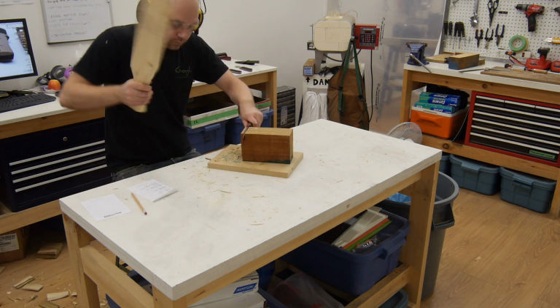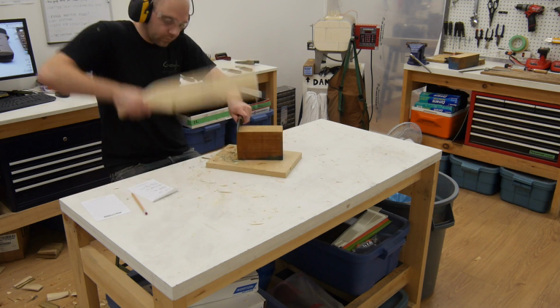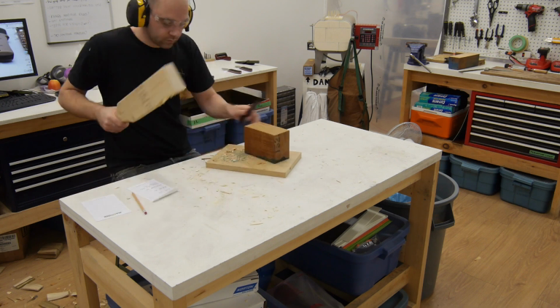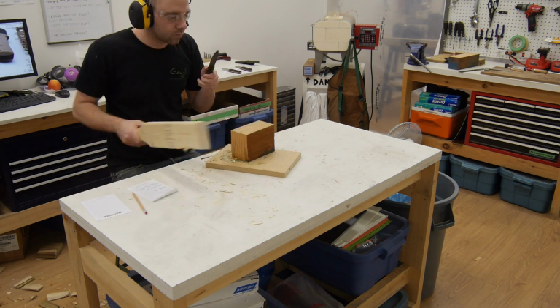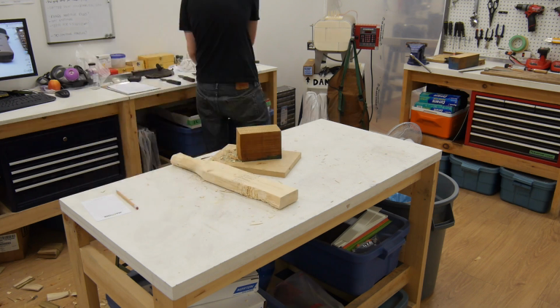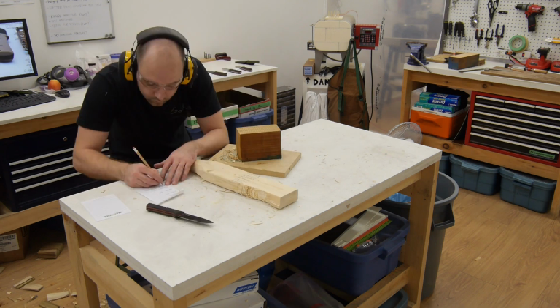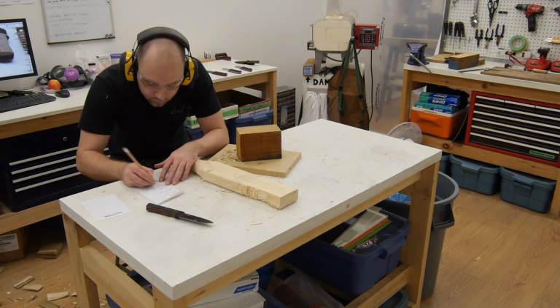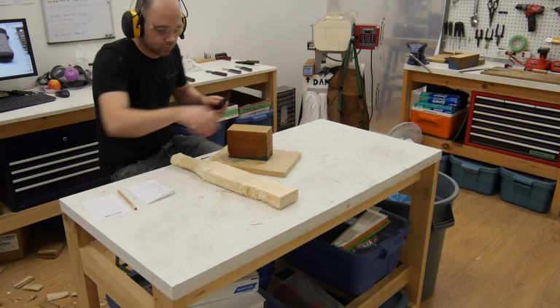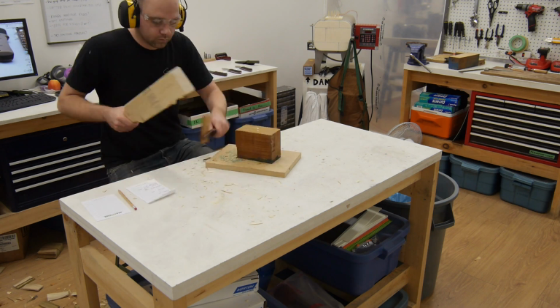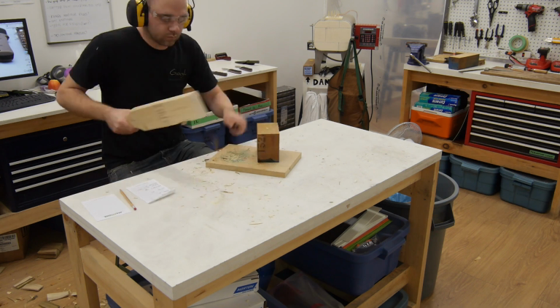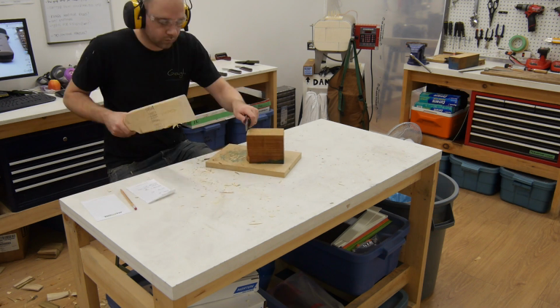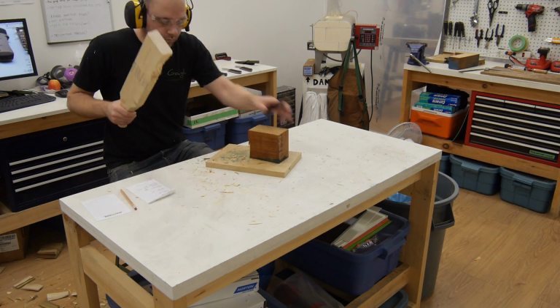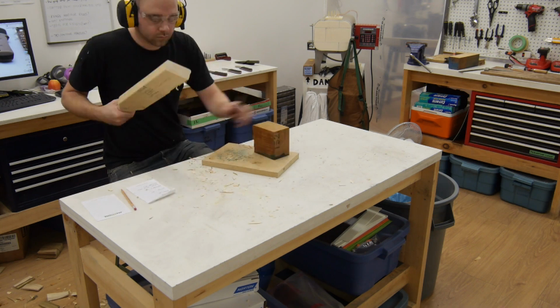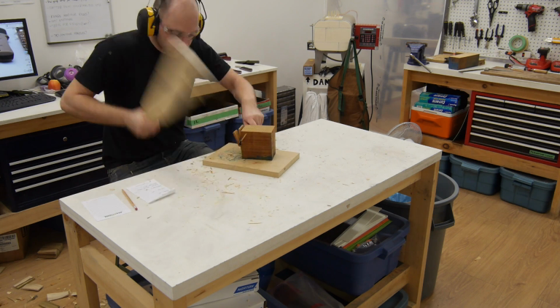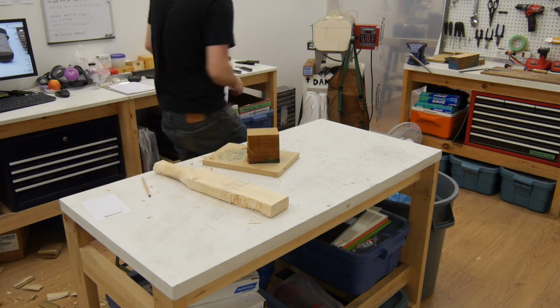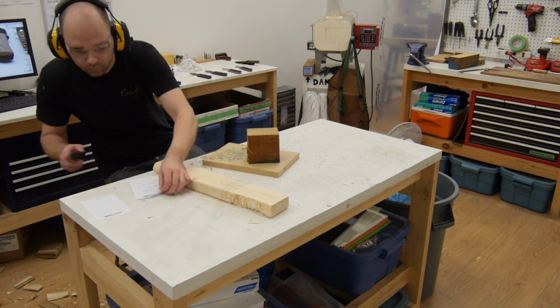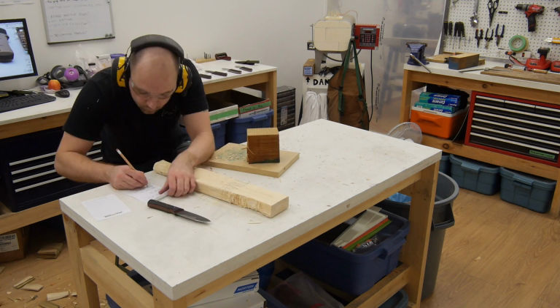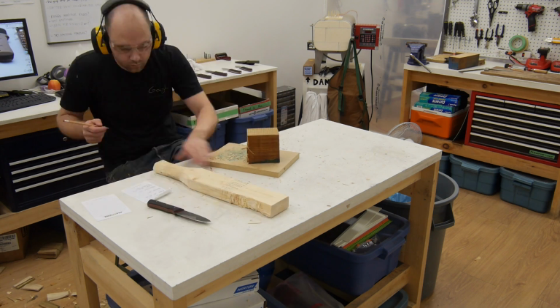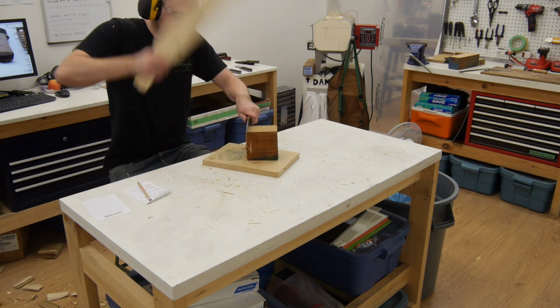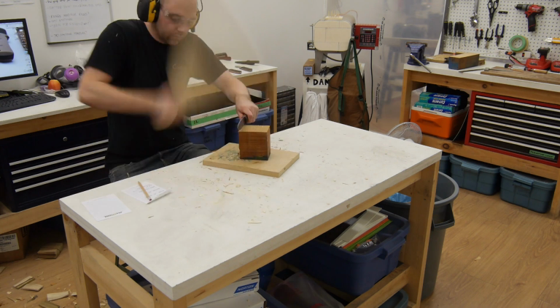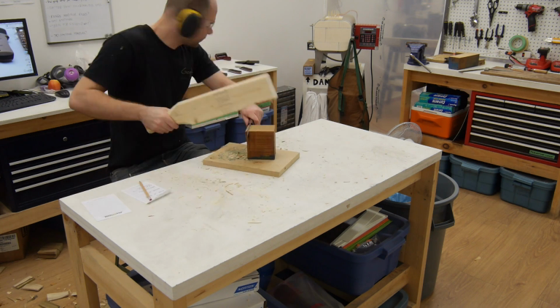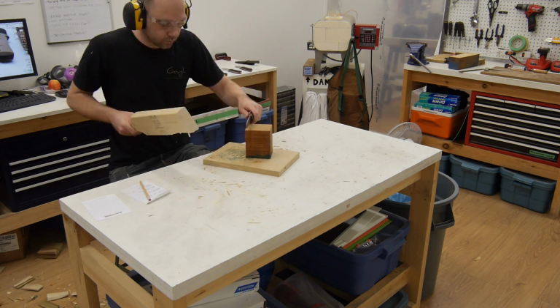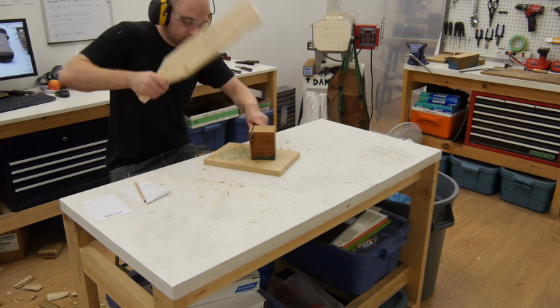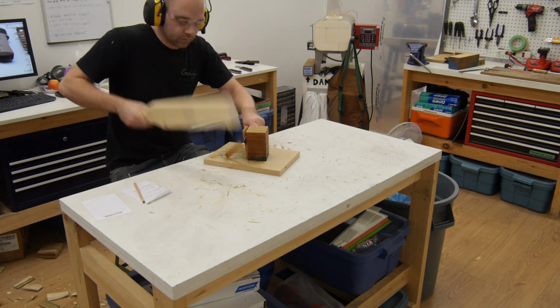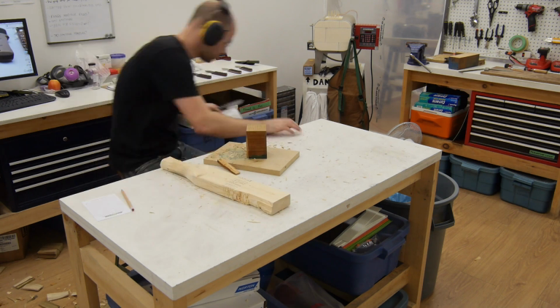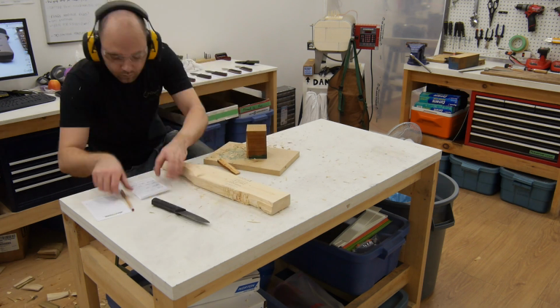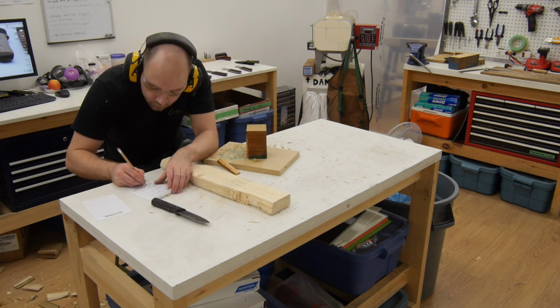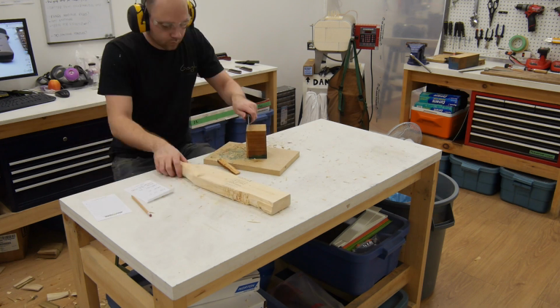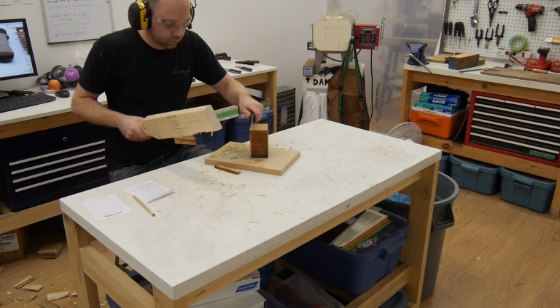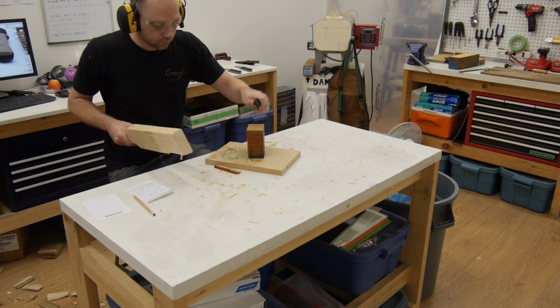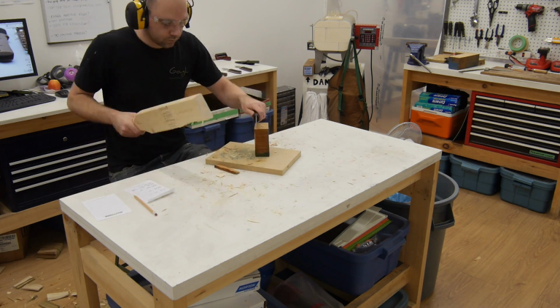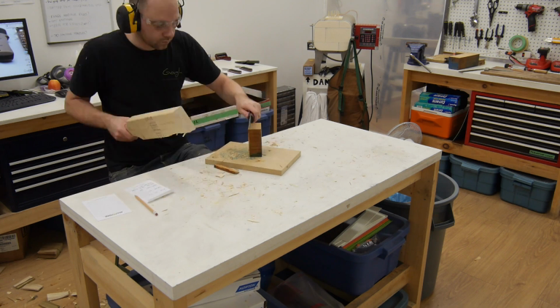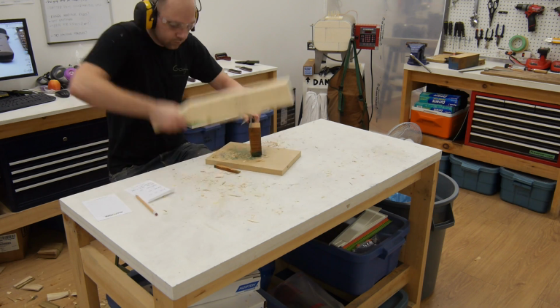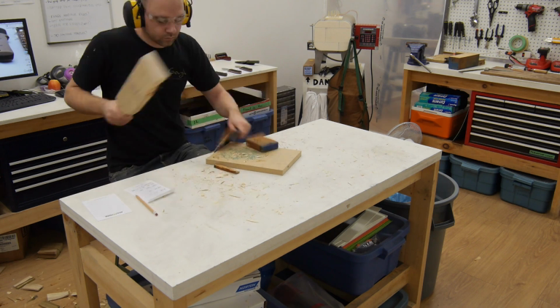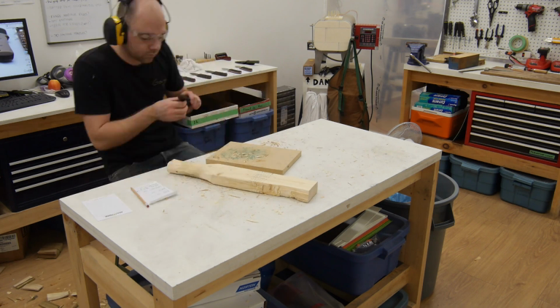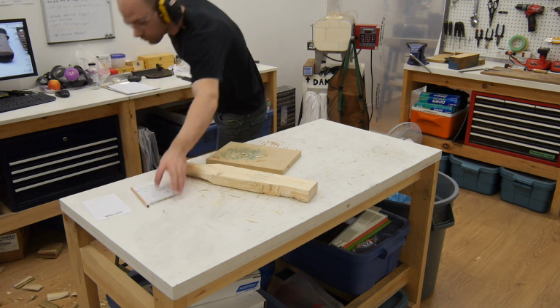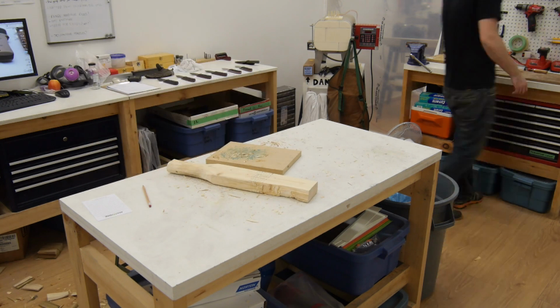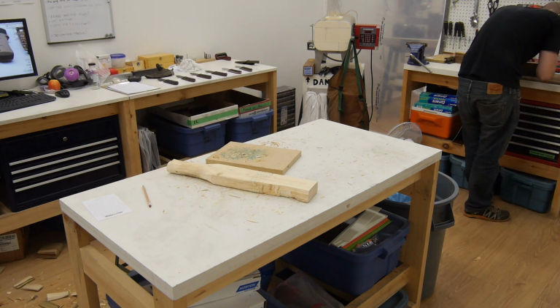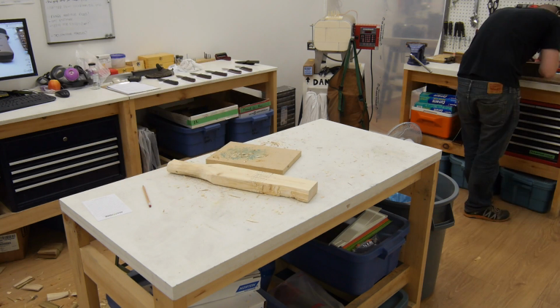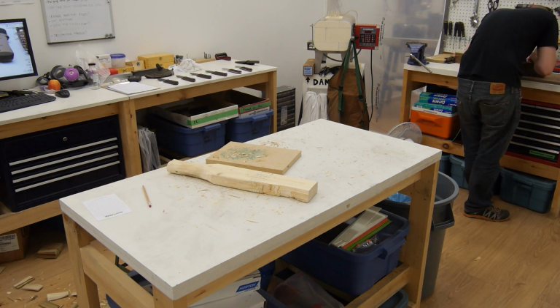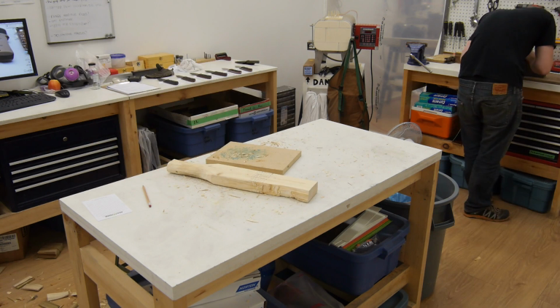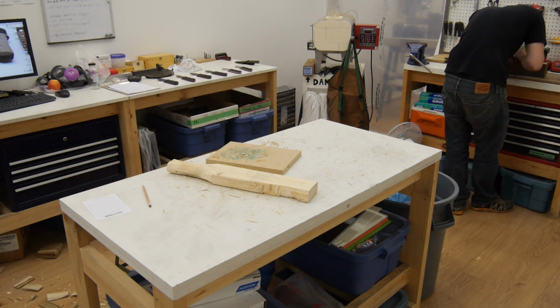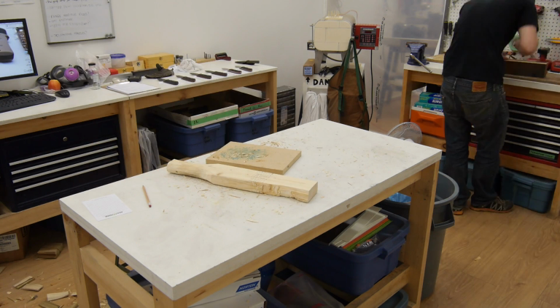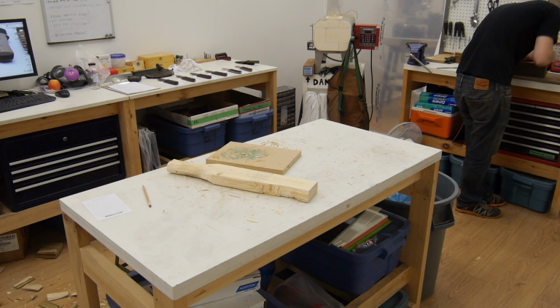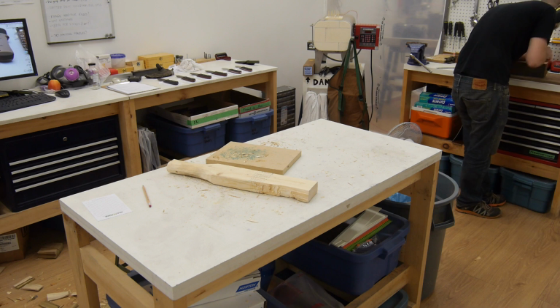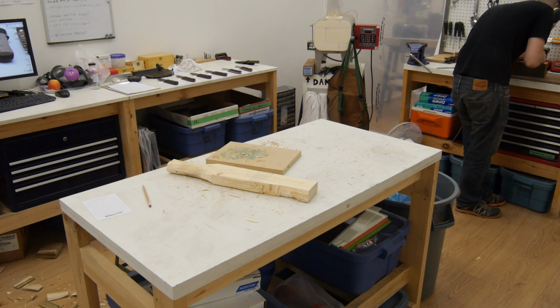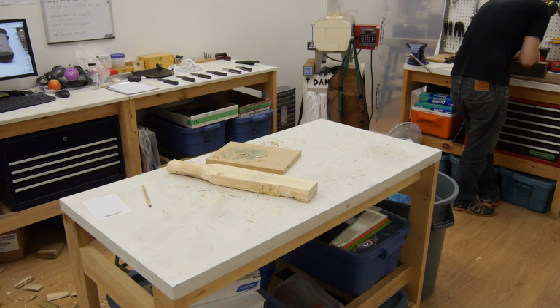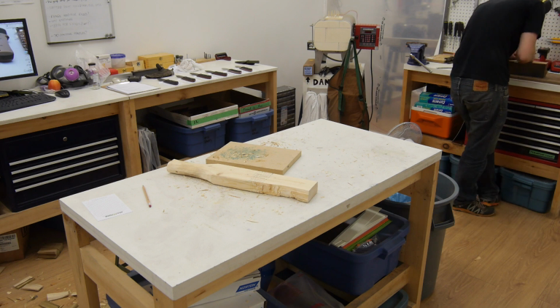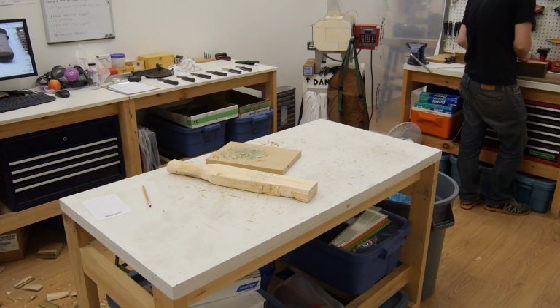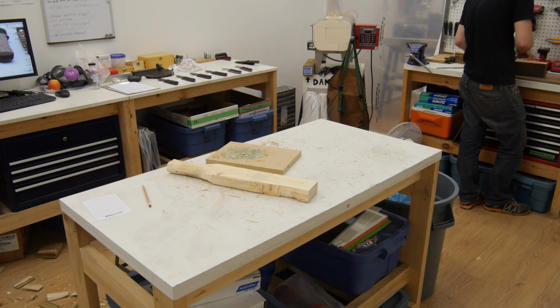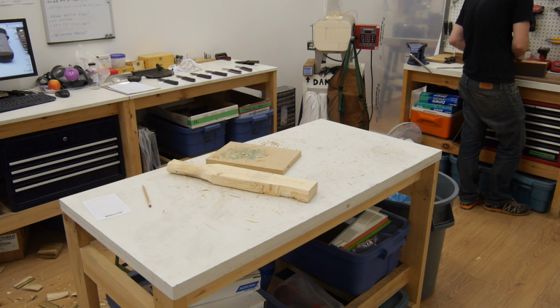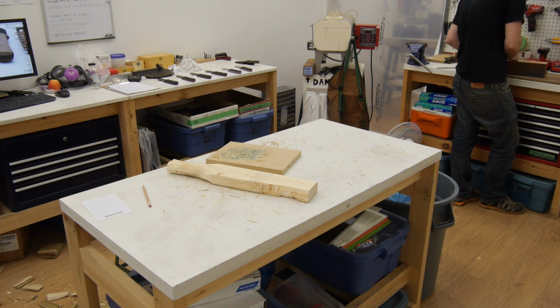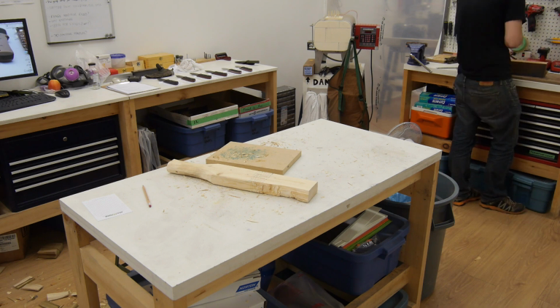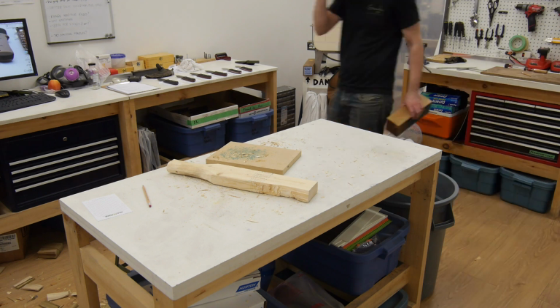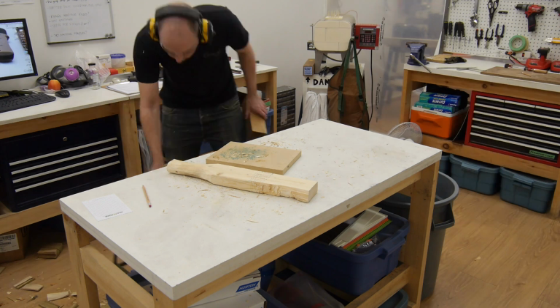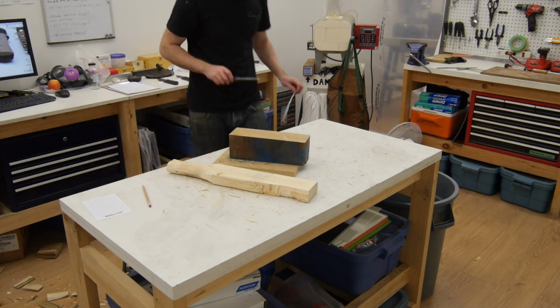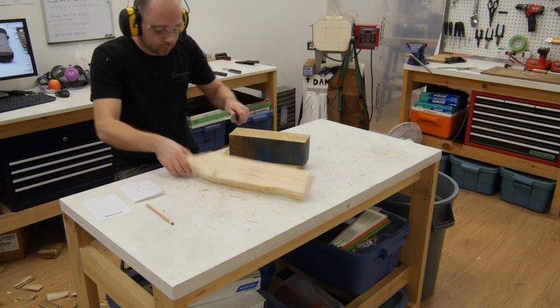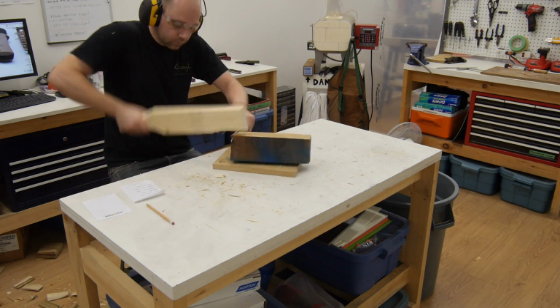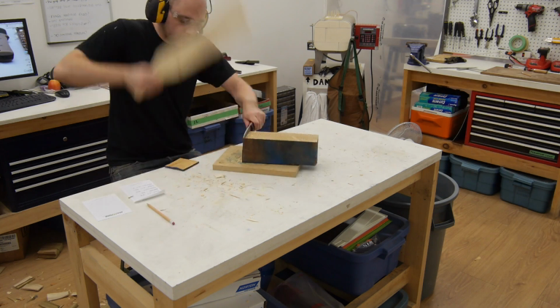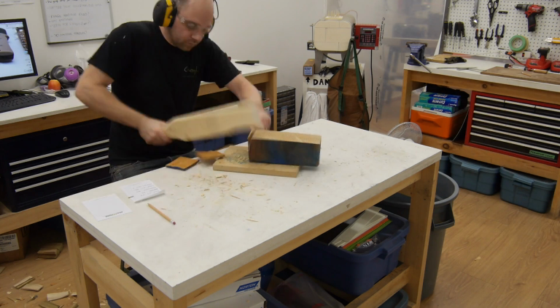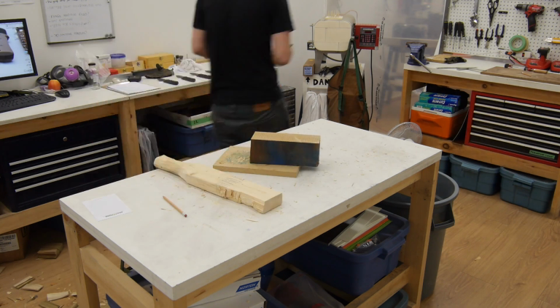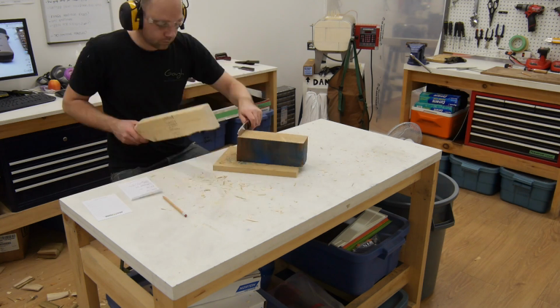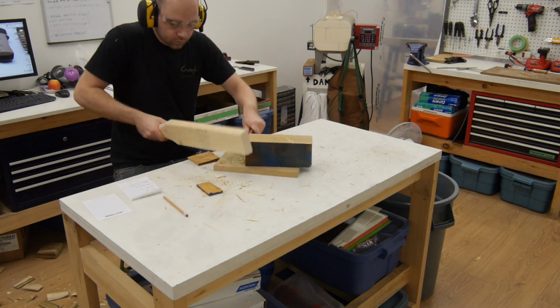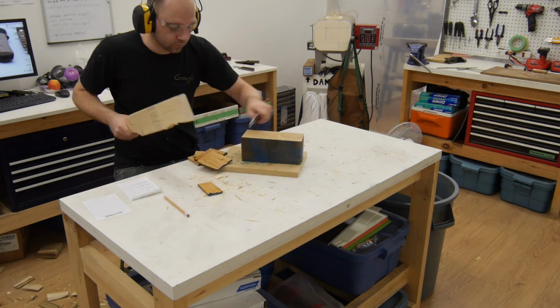Once I had split all the poplar I had on hand, I moved on to splitting some larger blocks of mahogany. Each knife was used to split the mahogany 12 times.